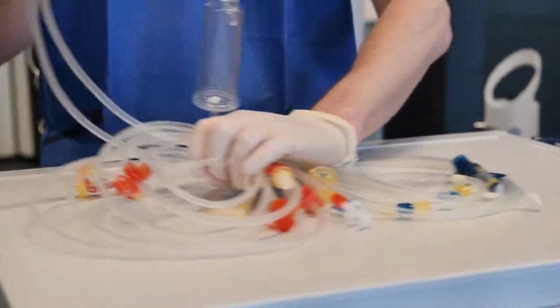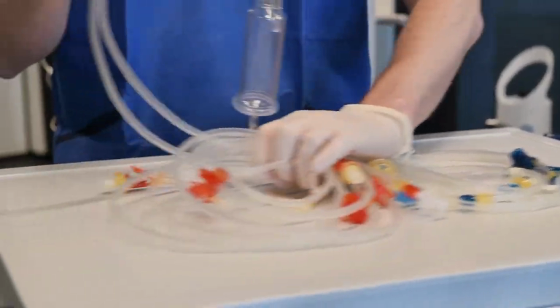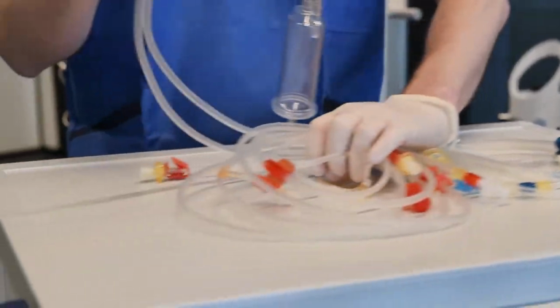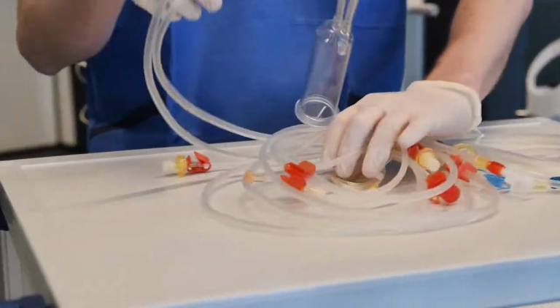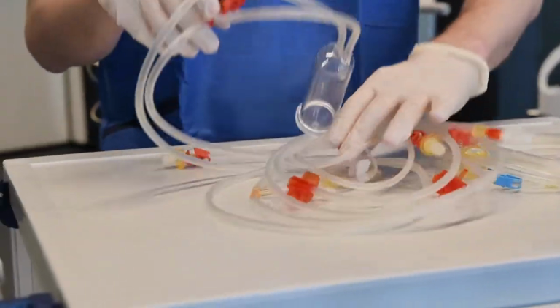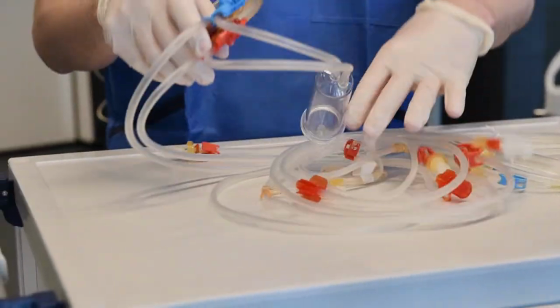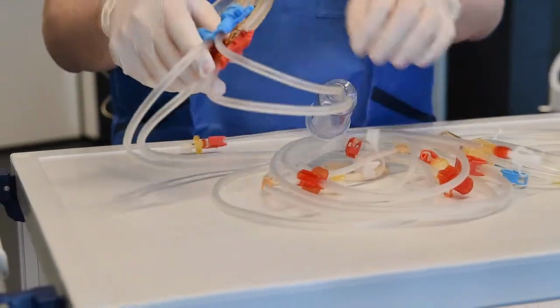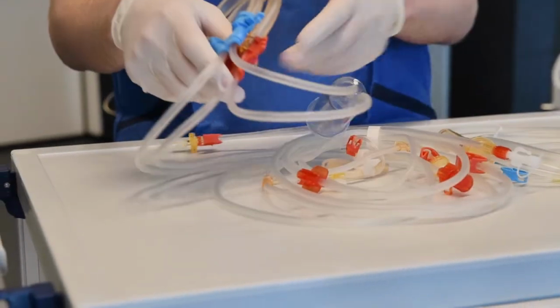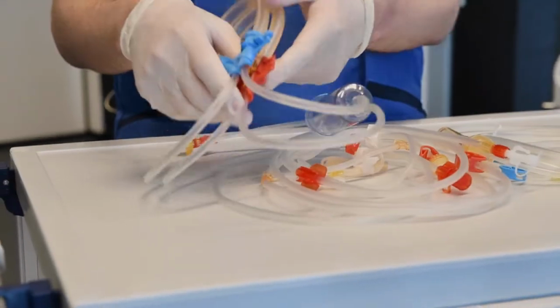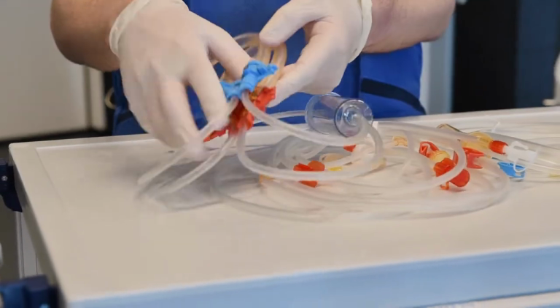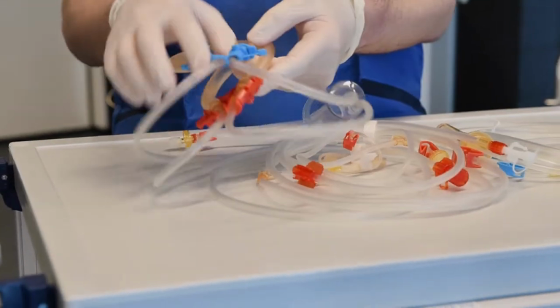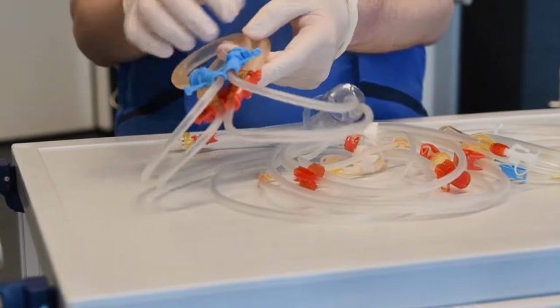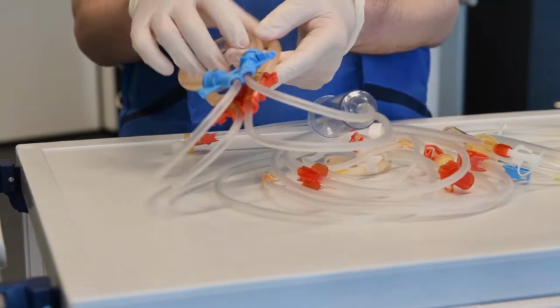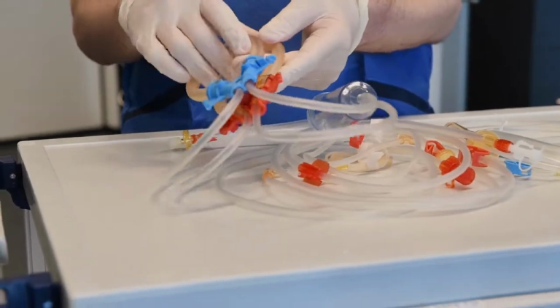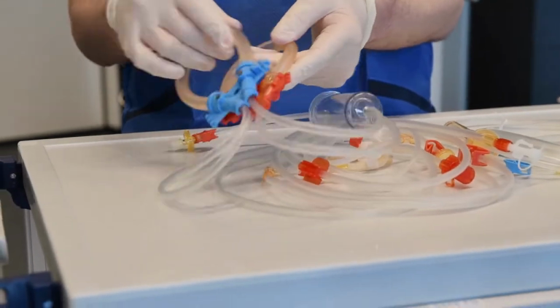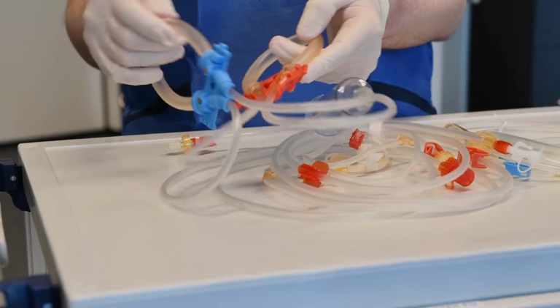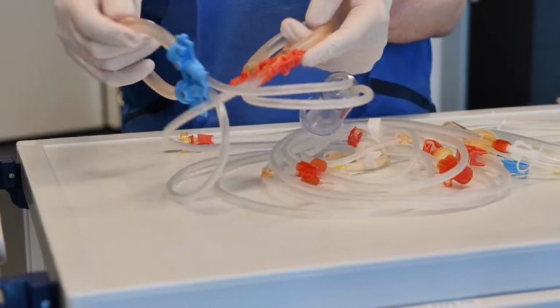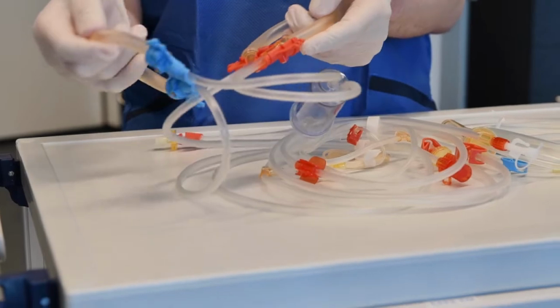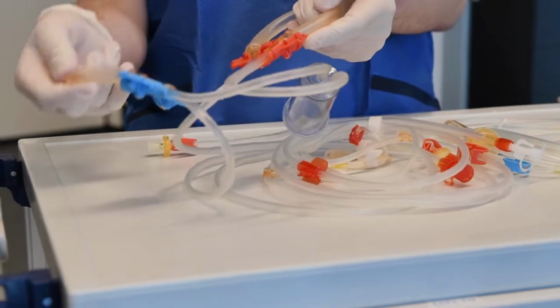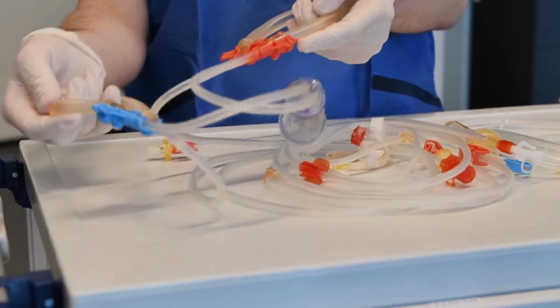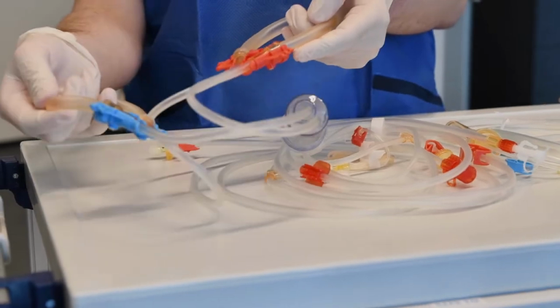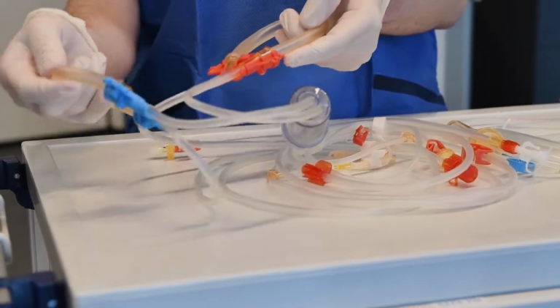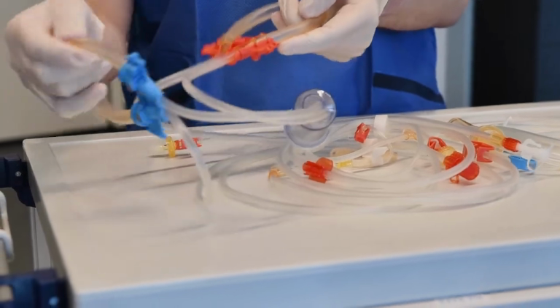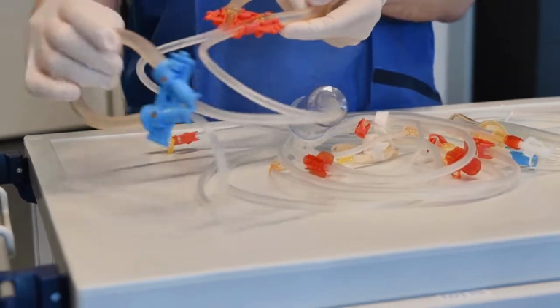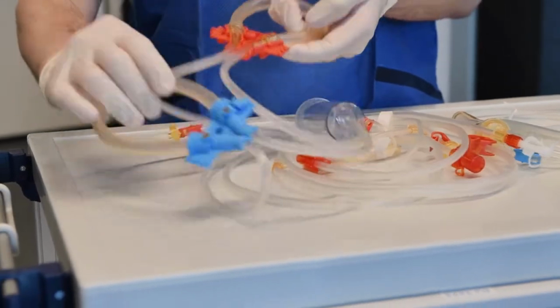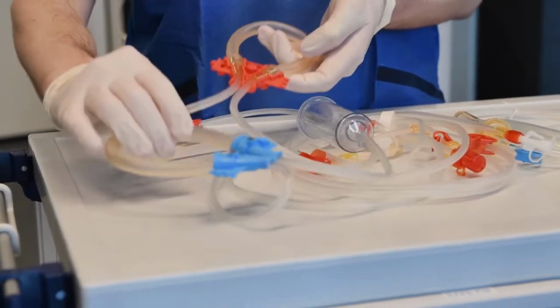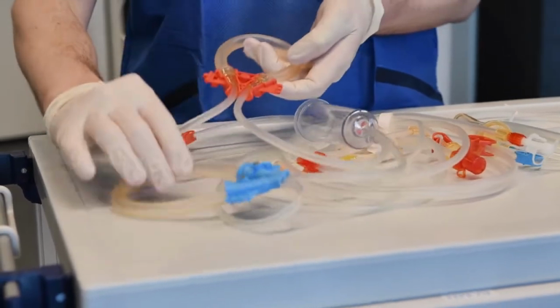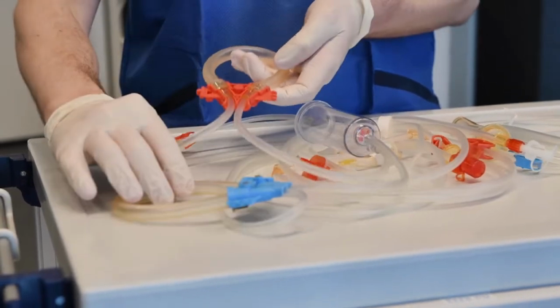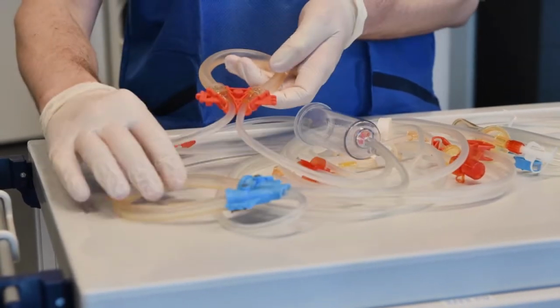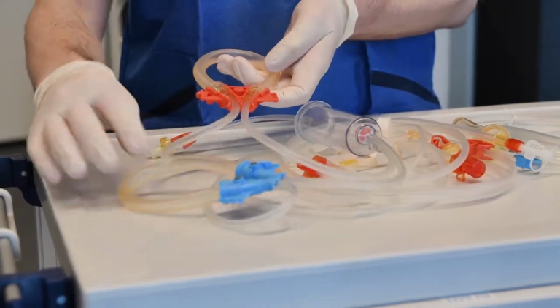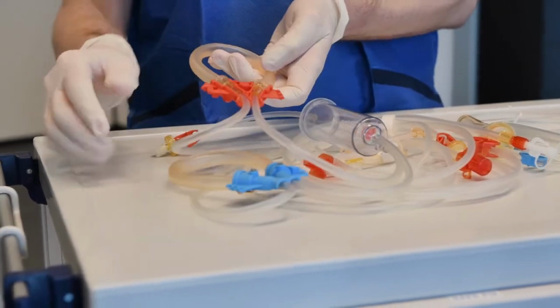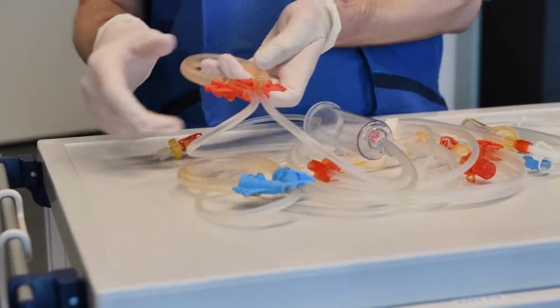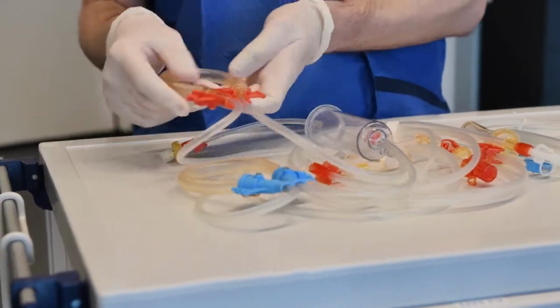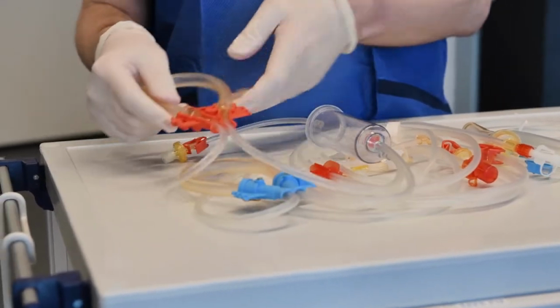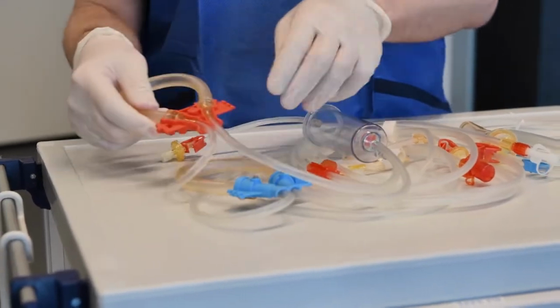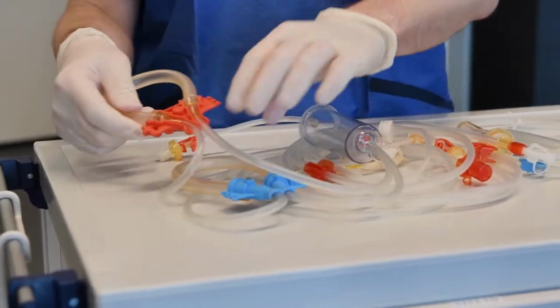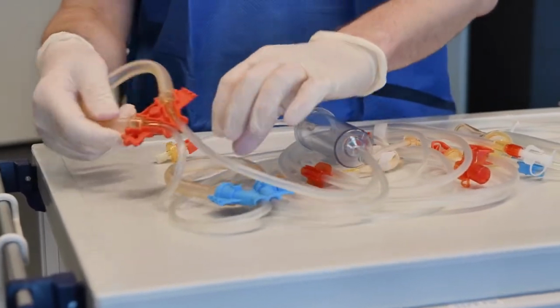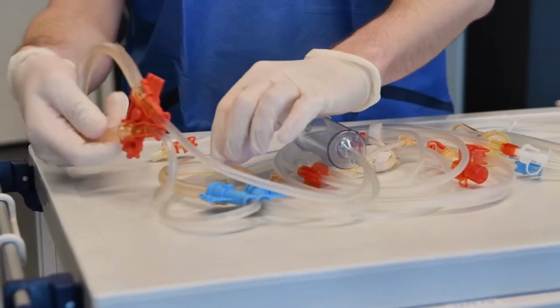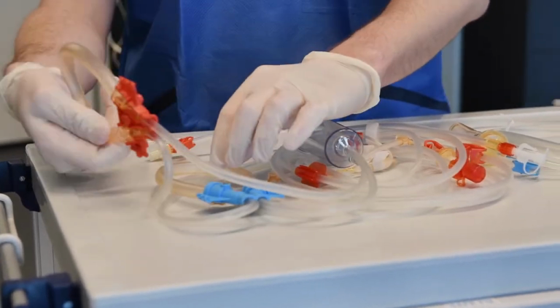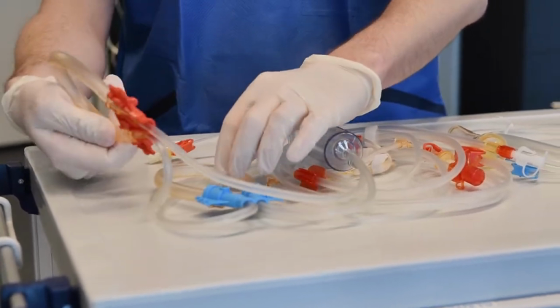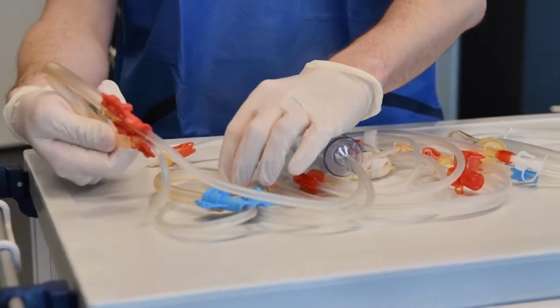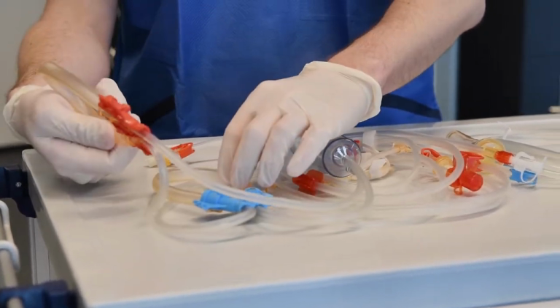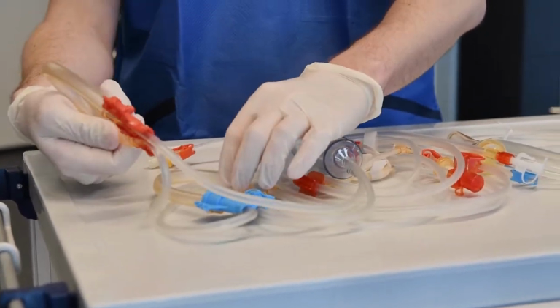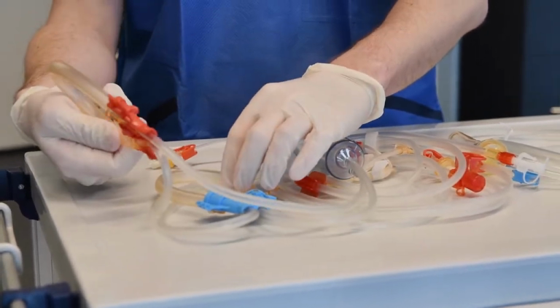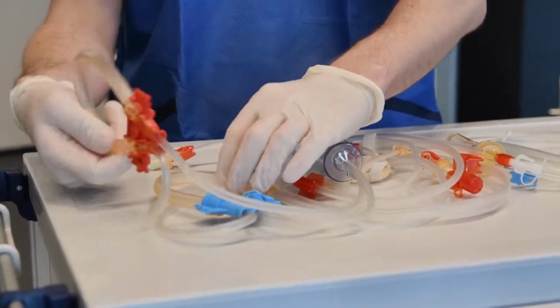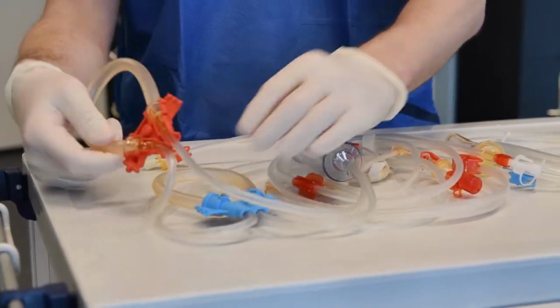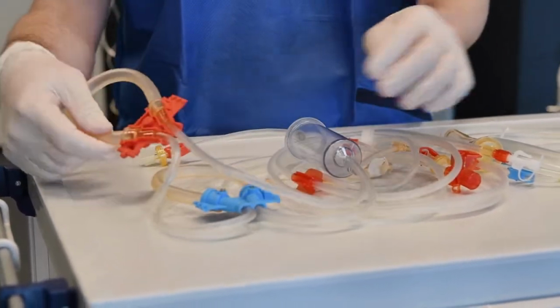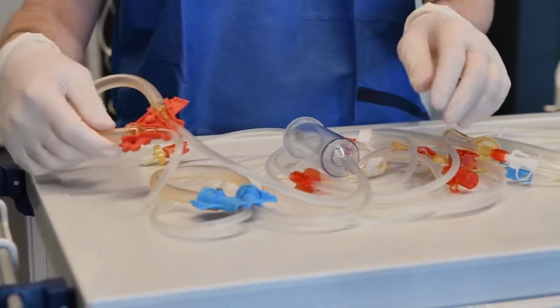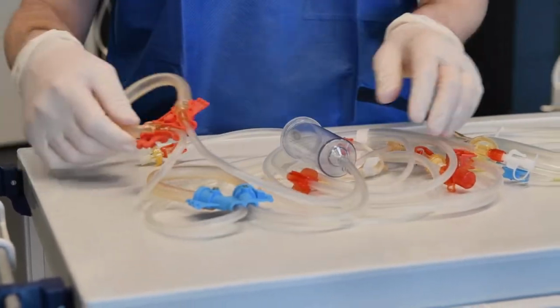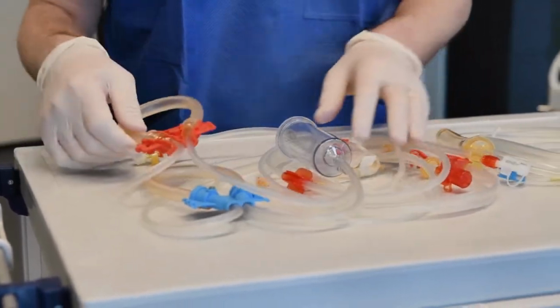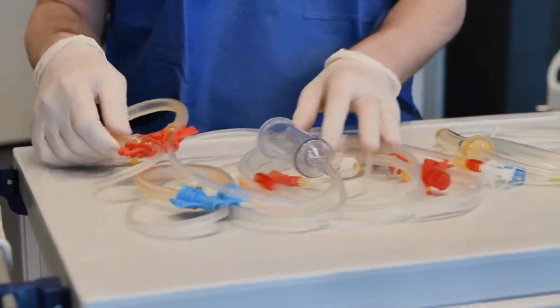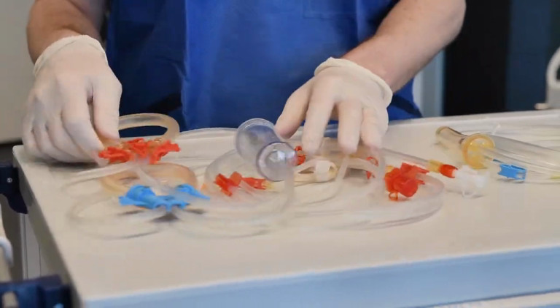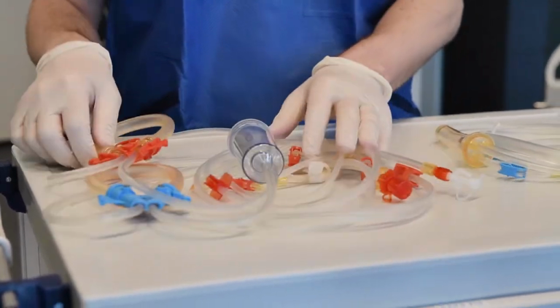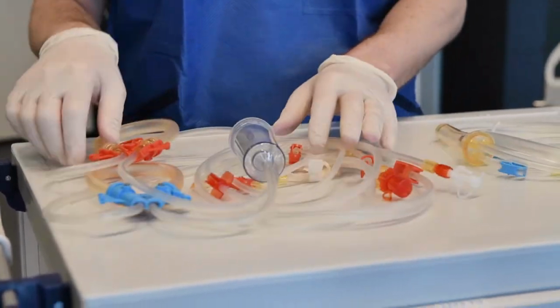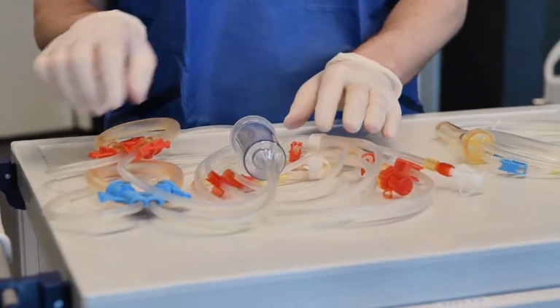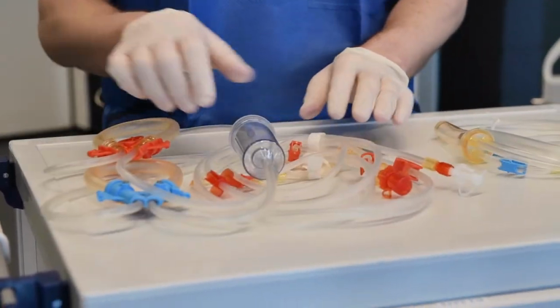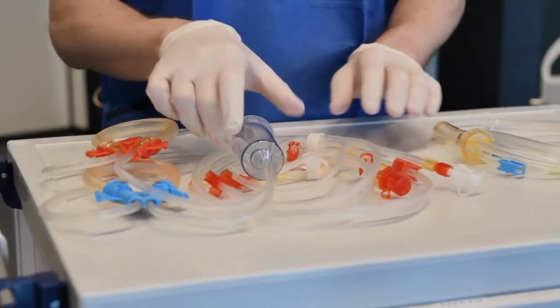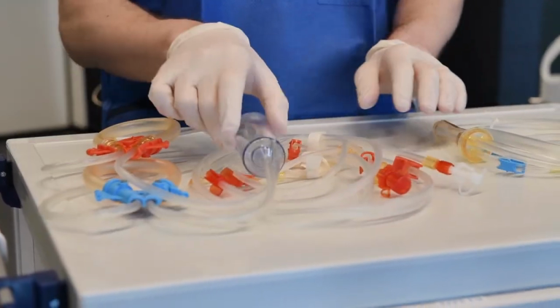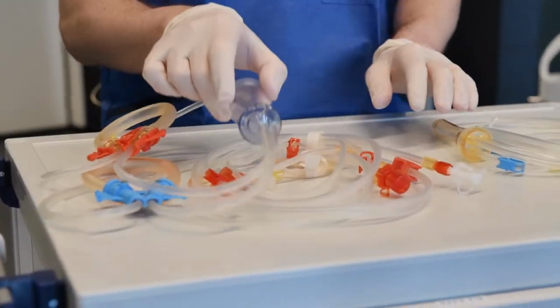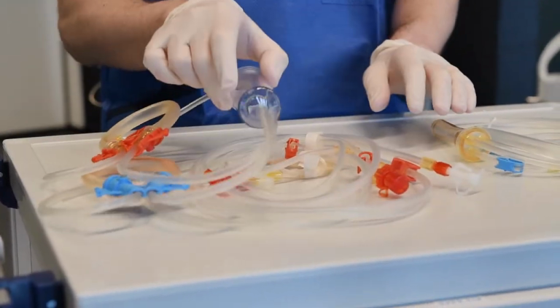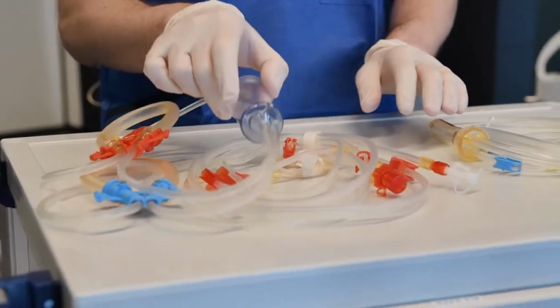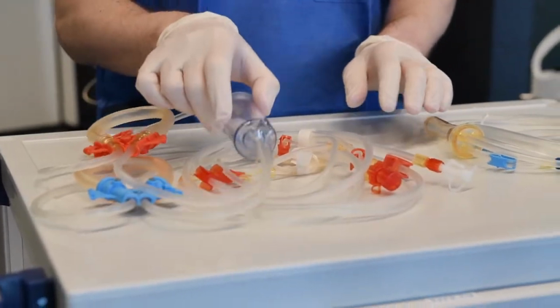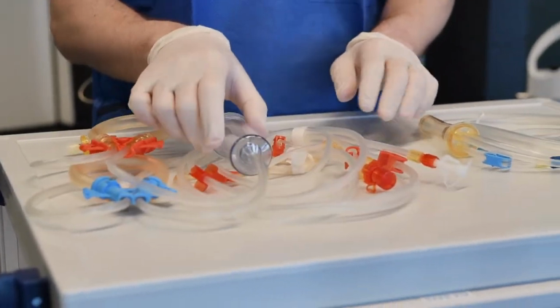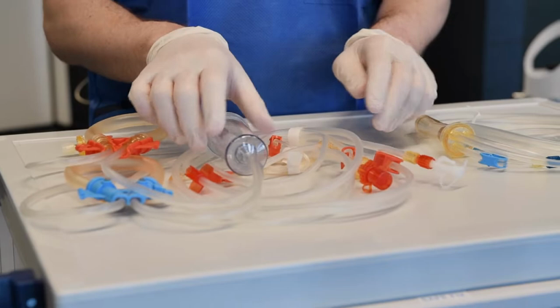In the single needle double pump bloodline, the arterial part also contains the venous pump segment and an arterial chamber.